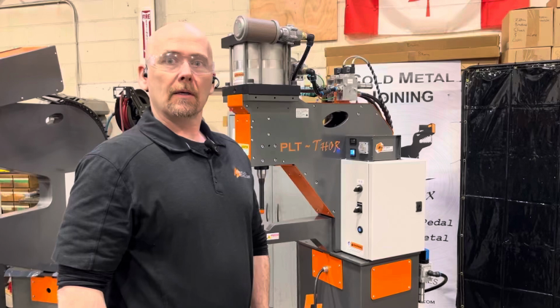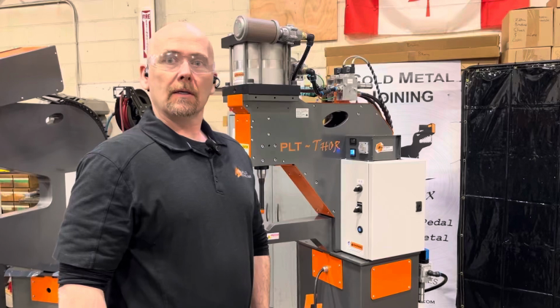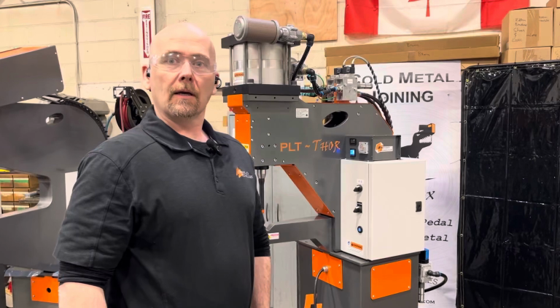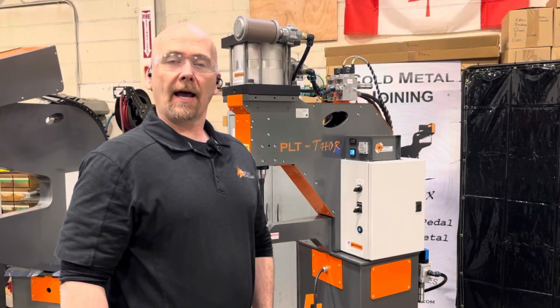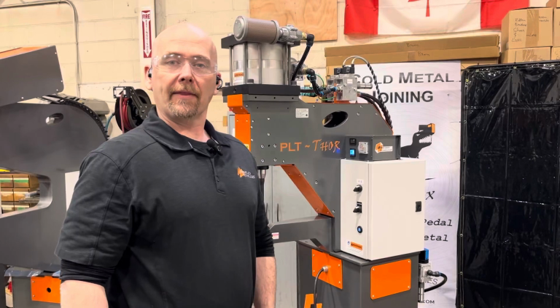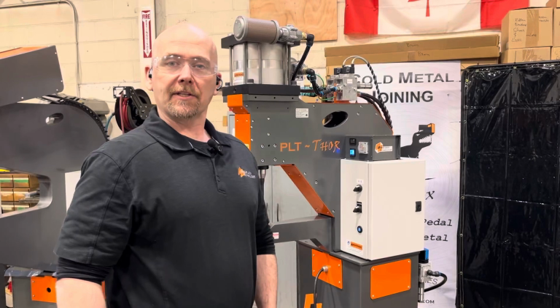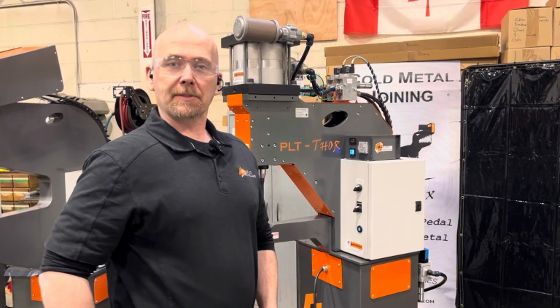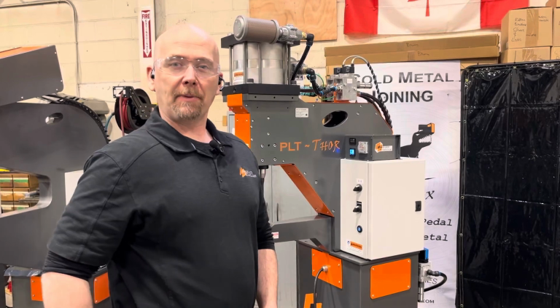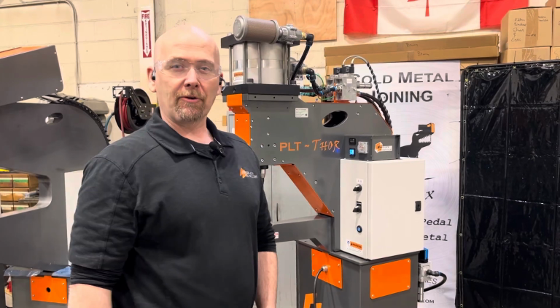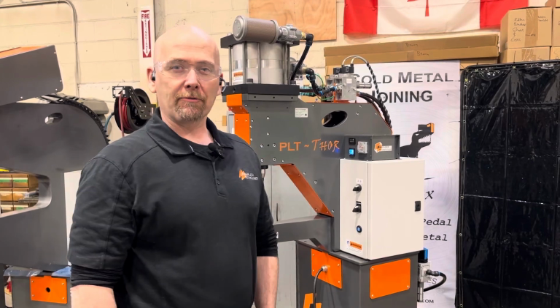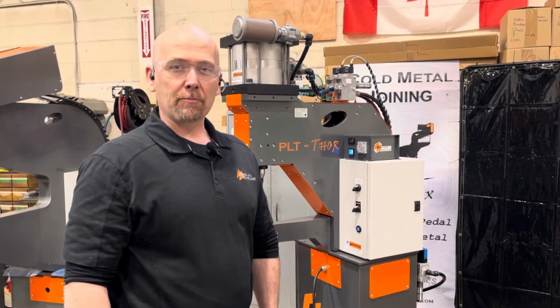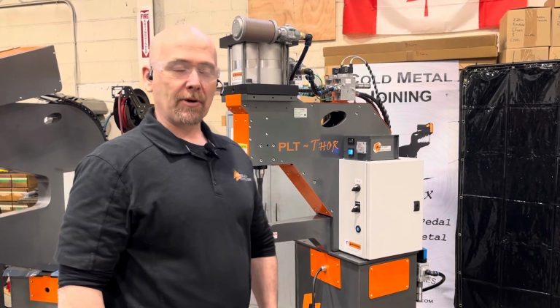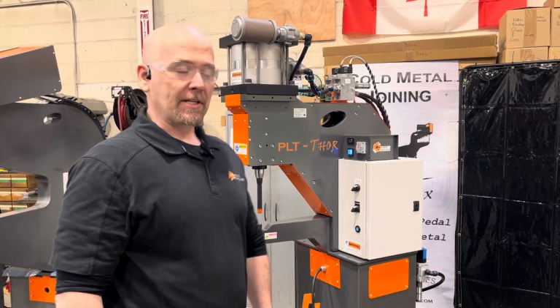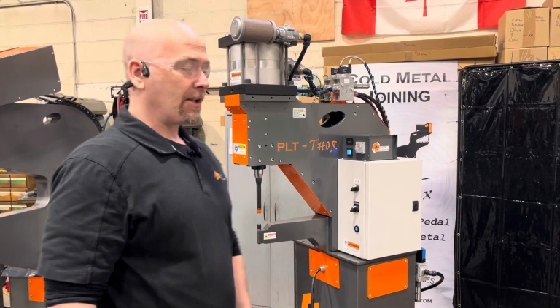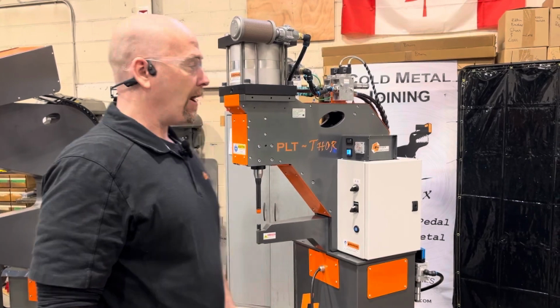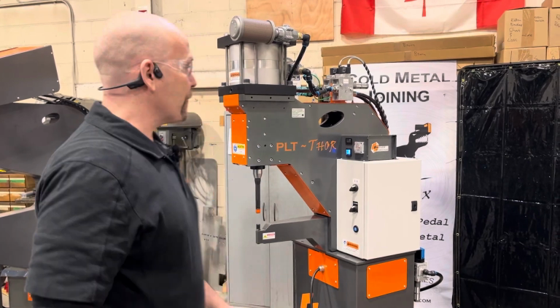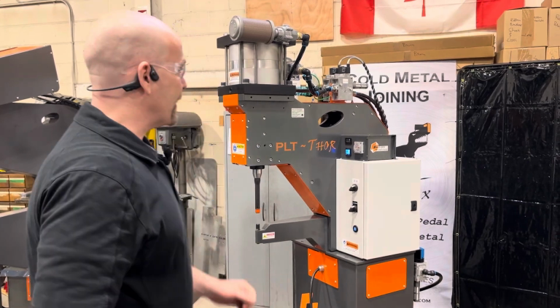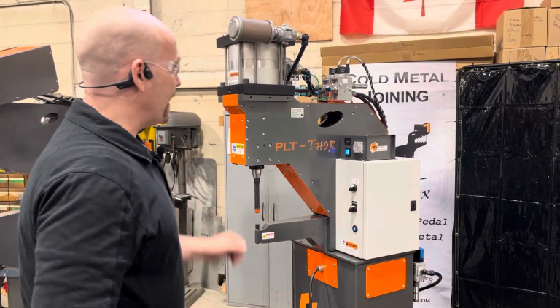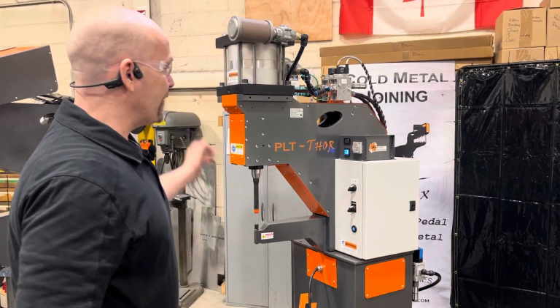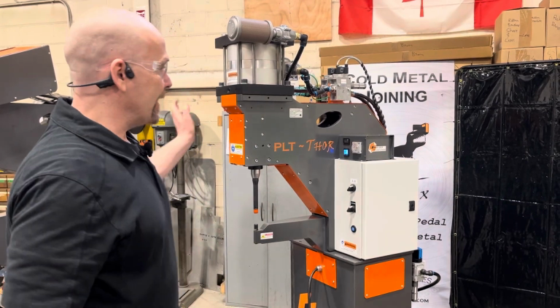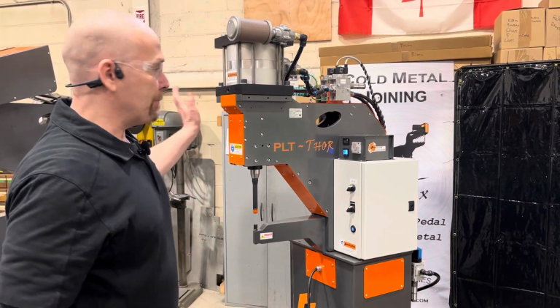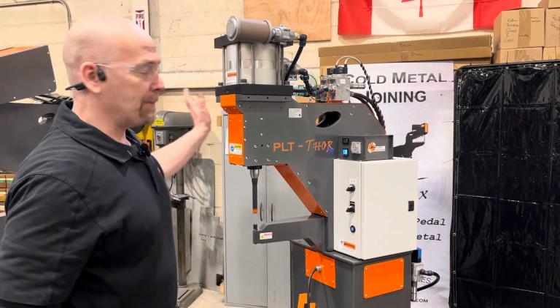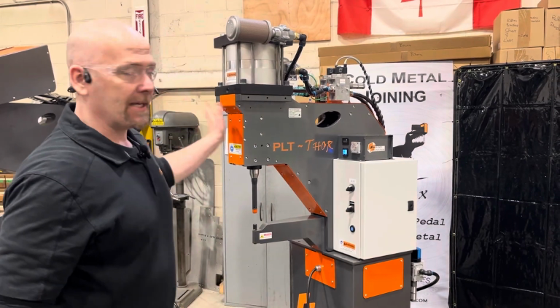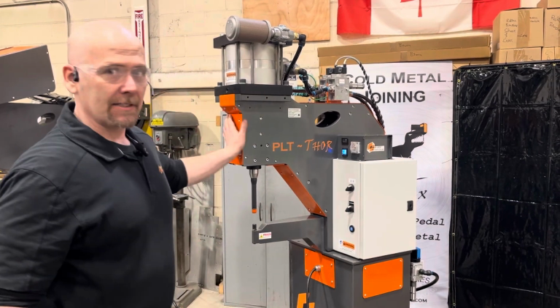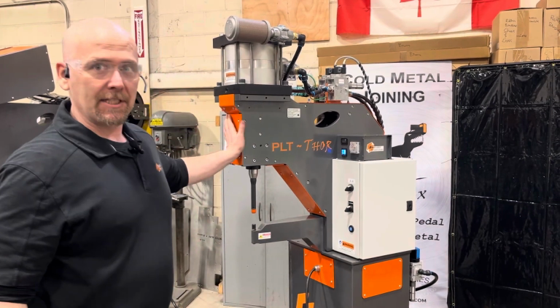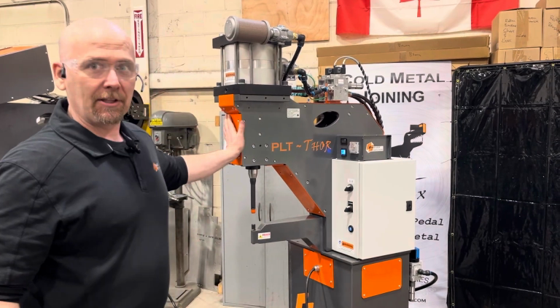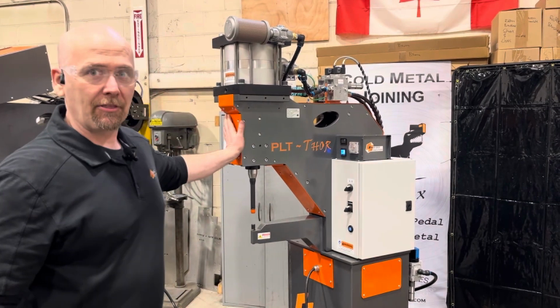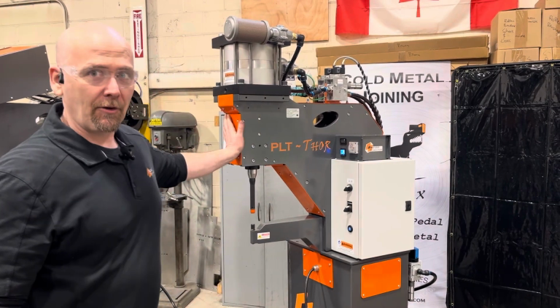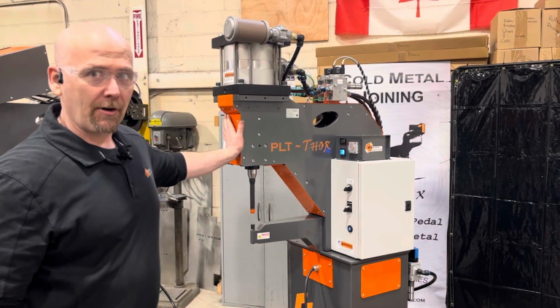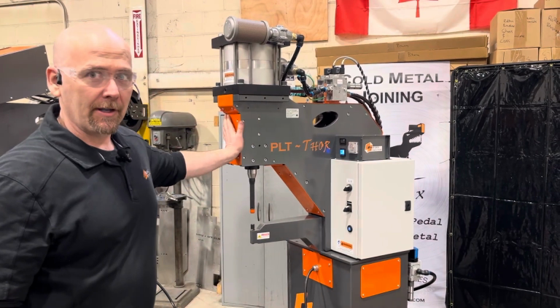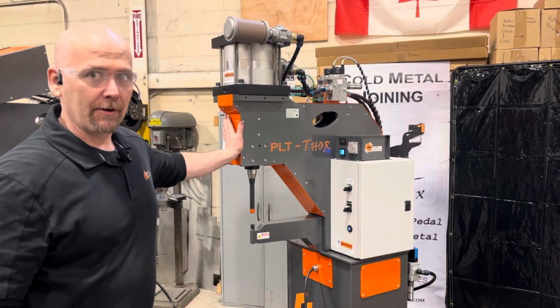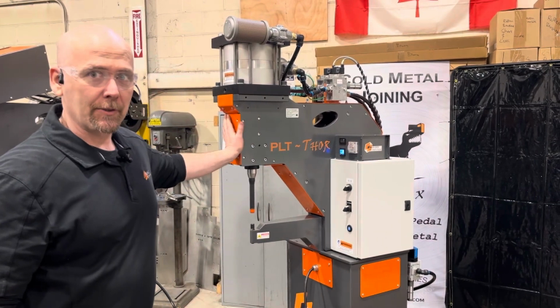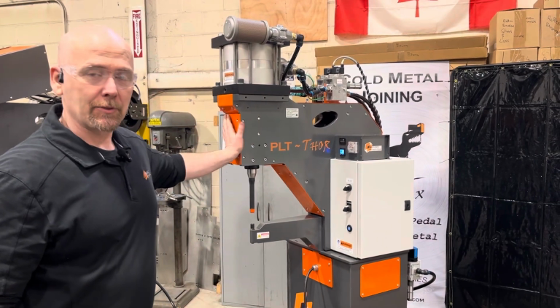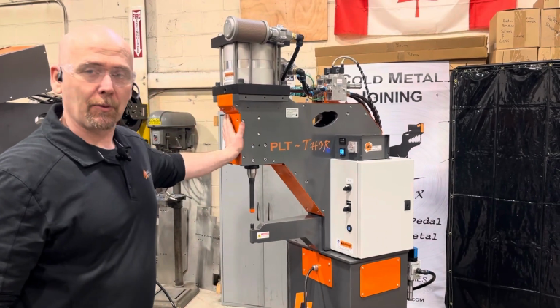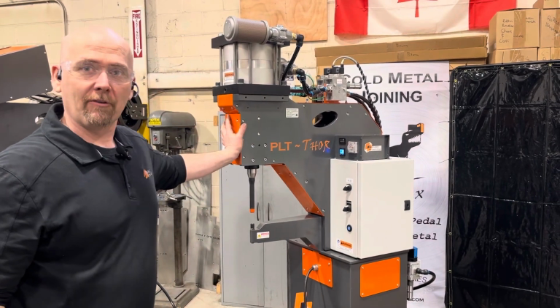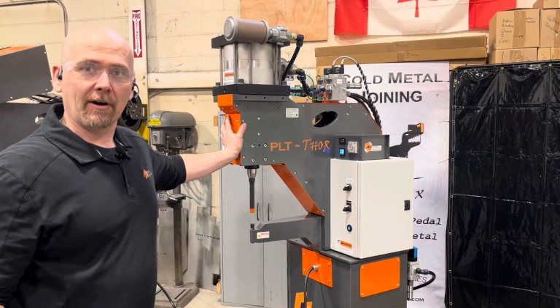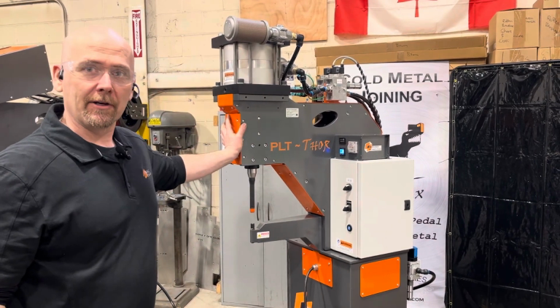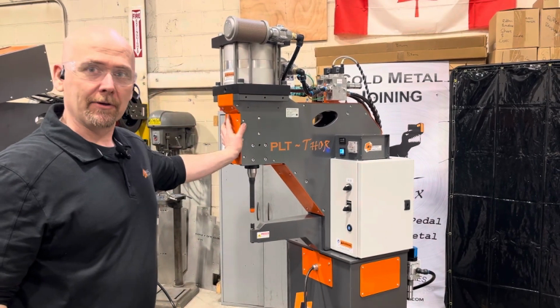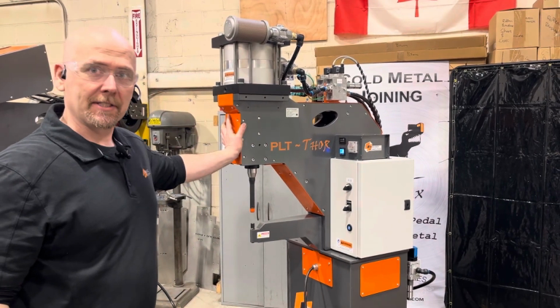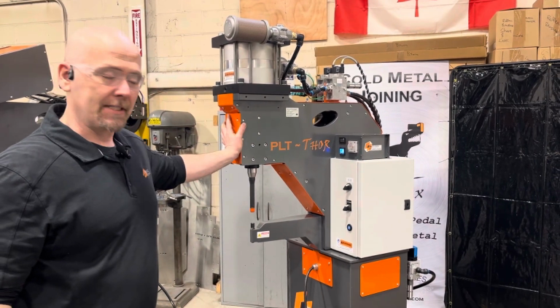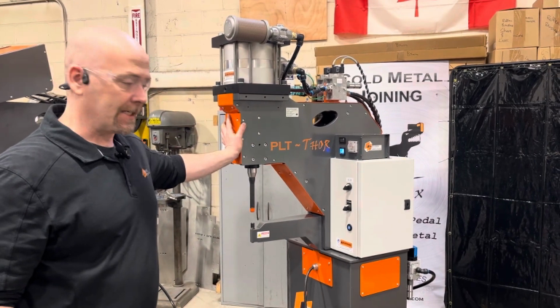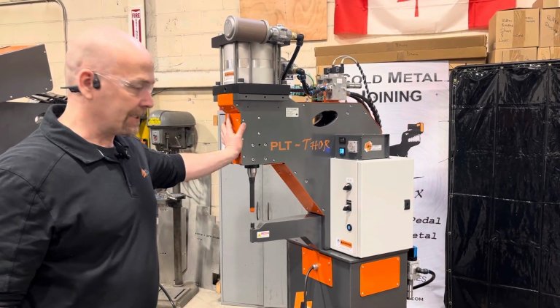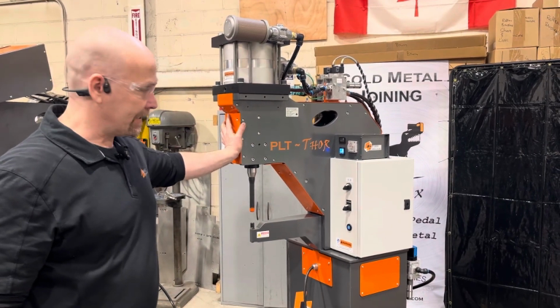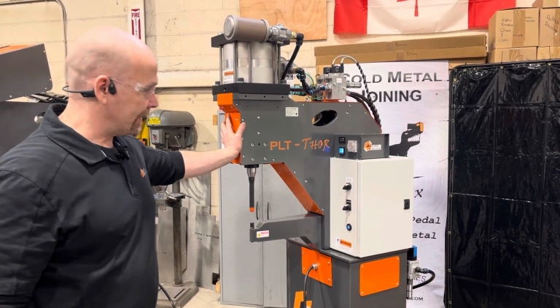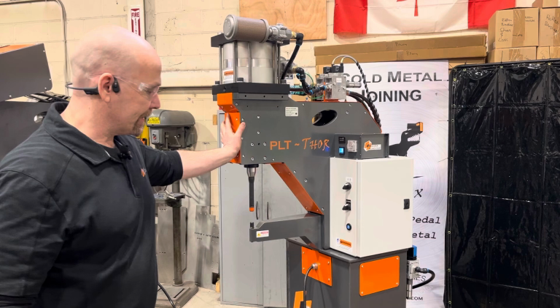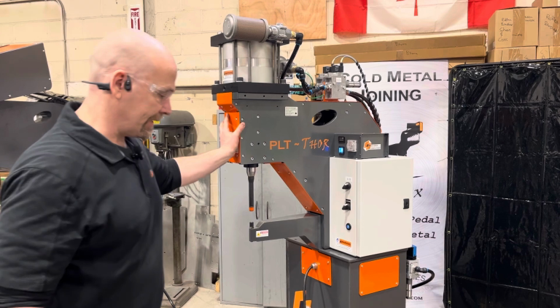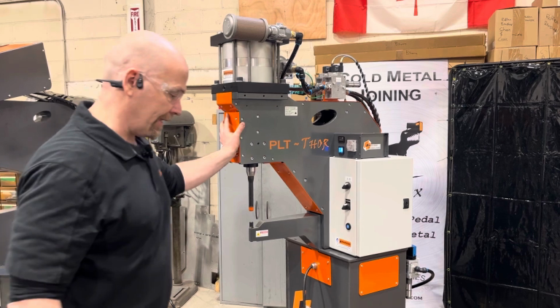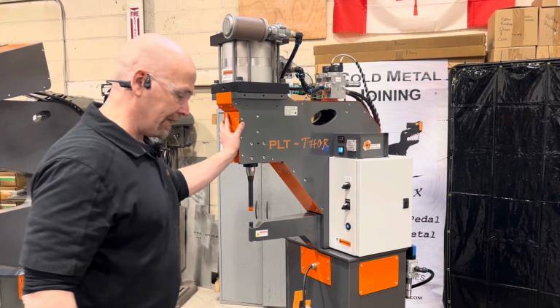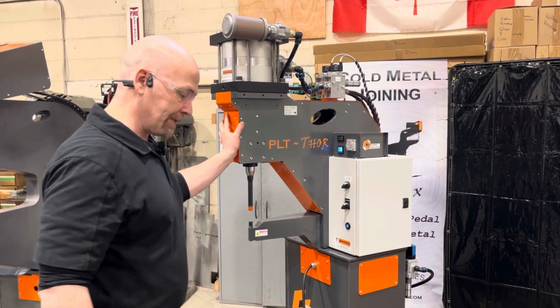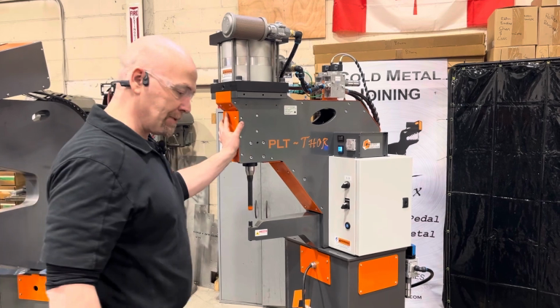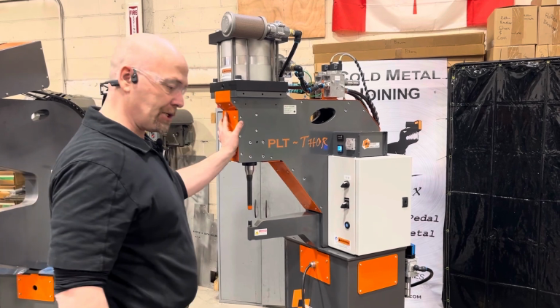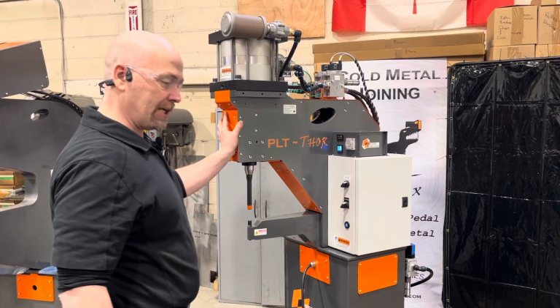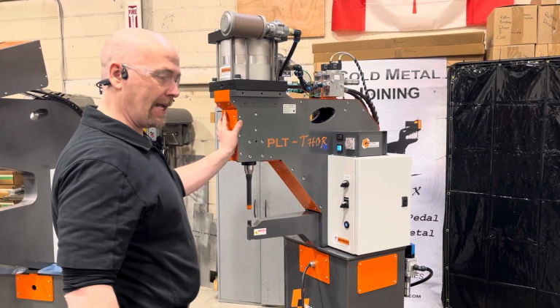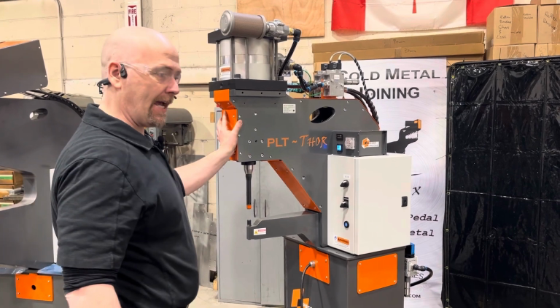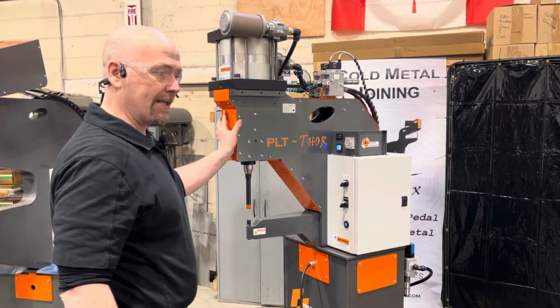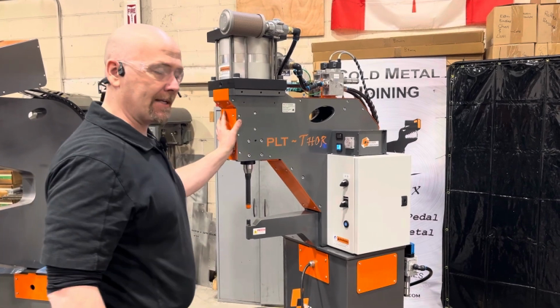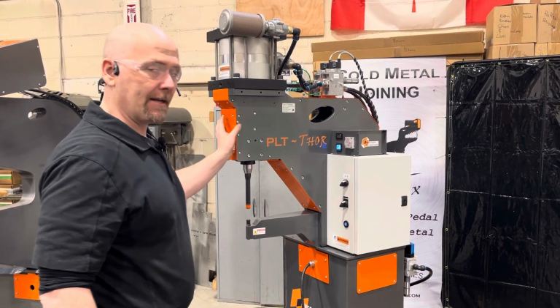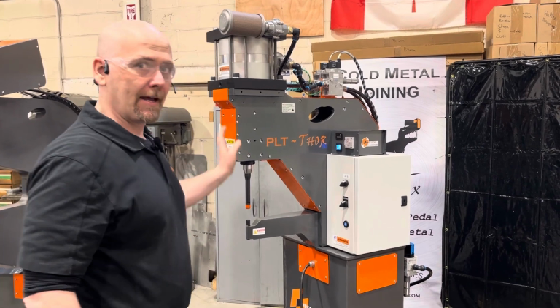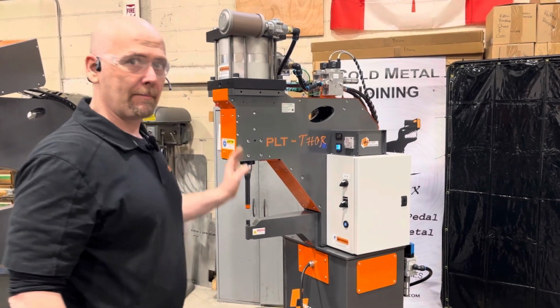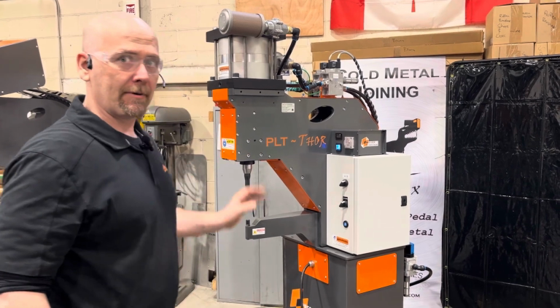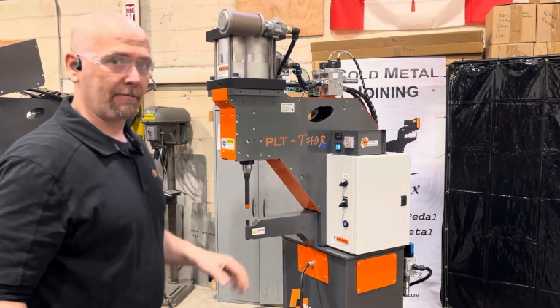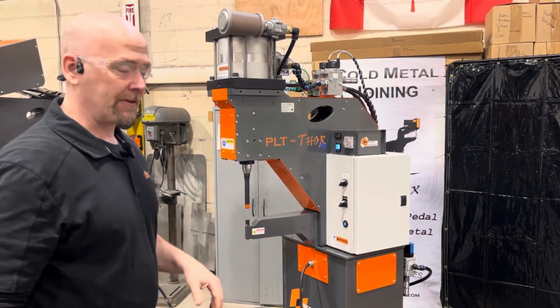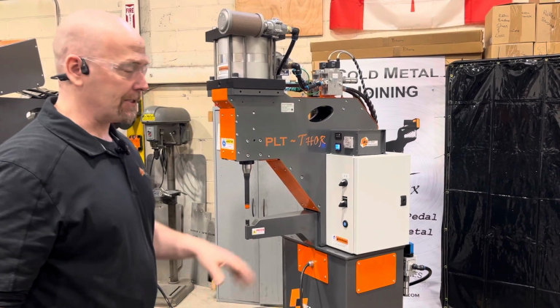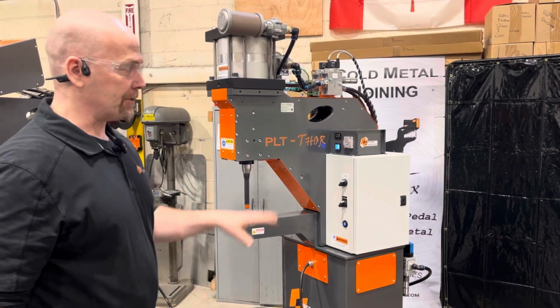Hi, this is Byron from PressLock. We have the PLT Thor here, which is one of our newest editions. This machine has a number of features.